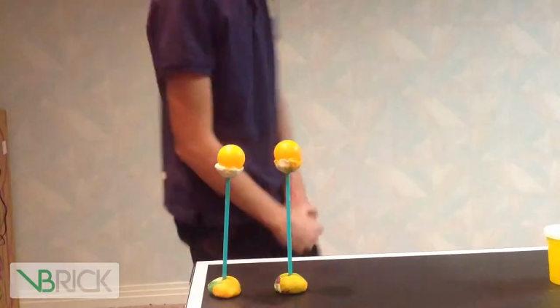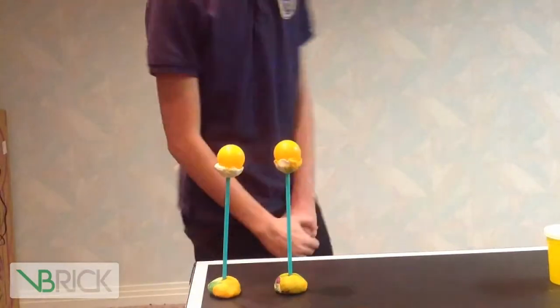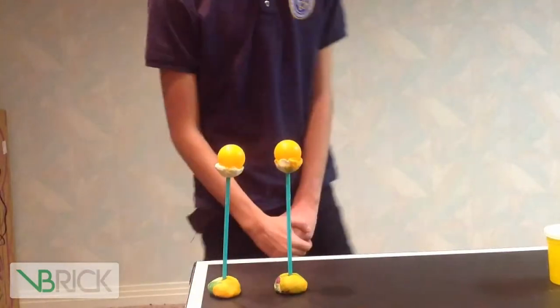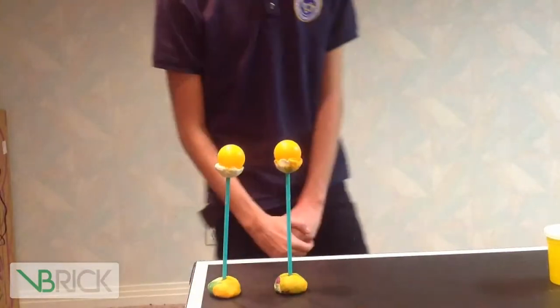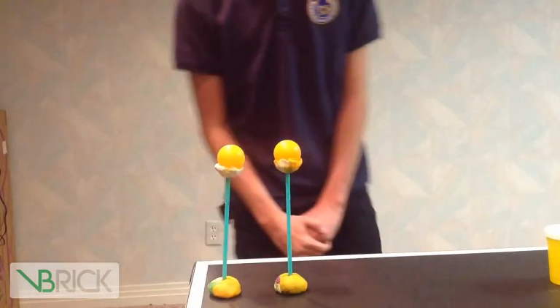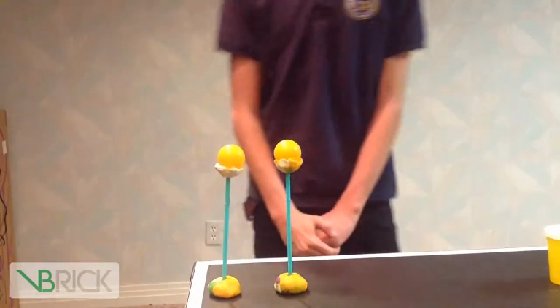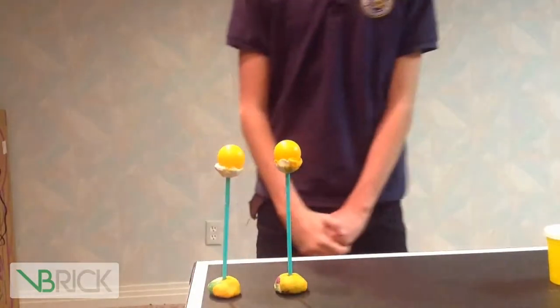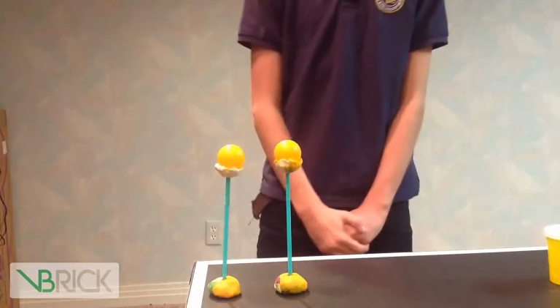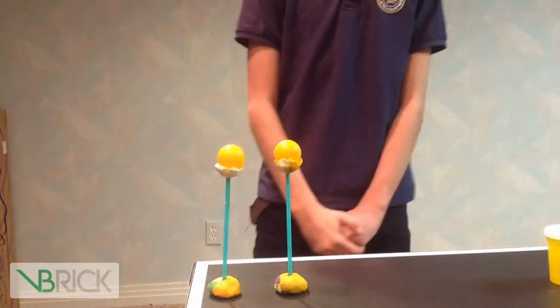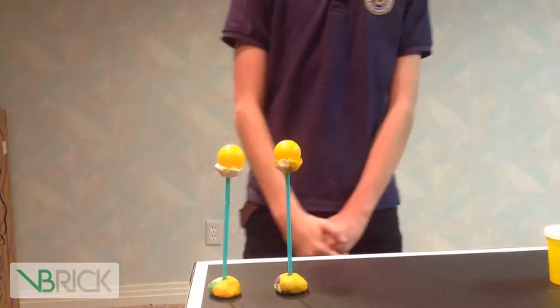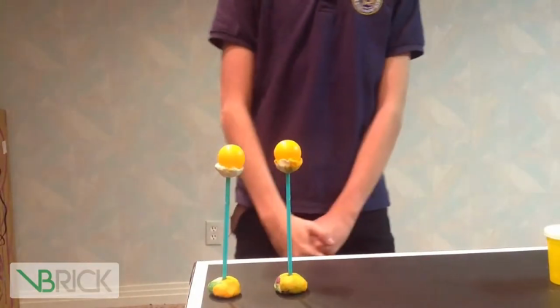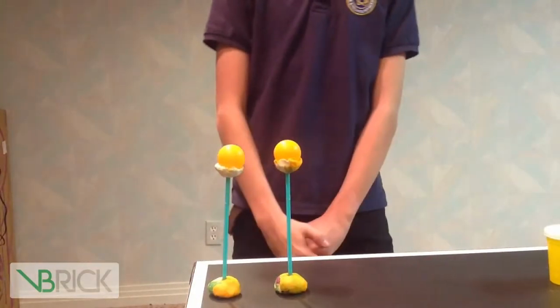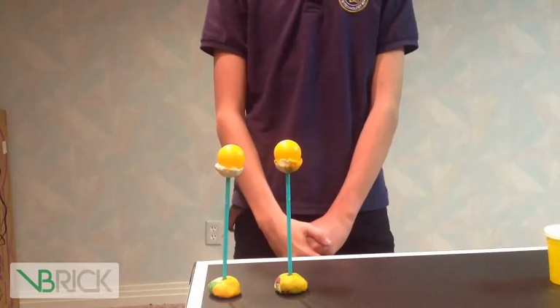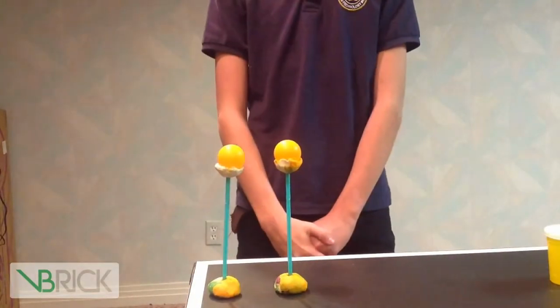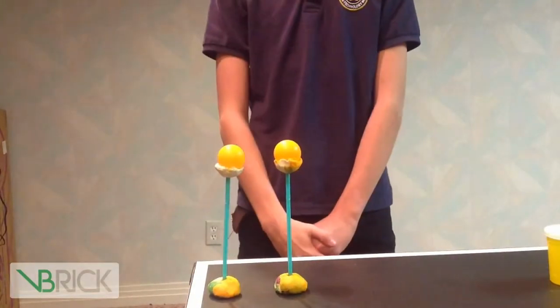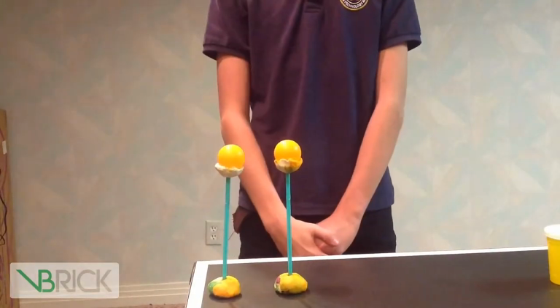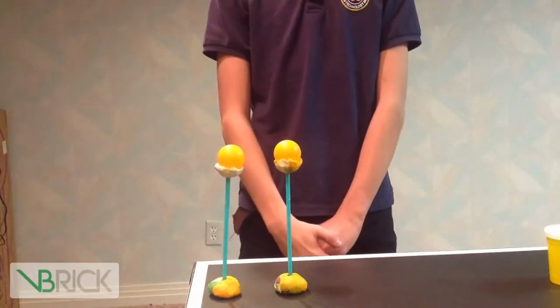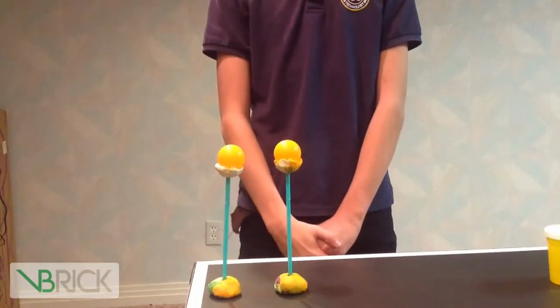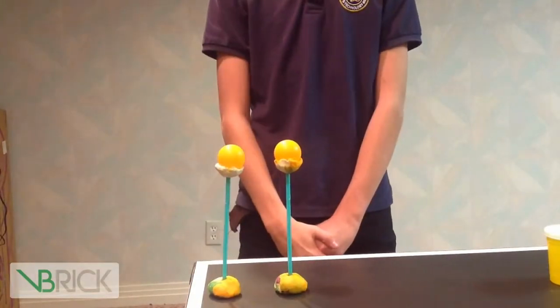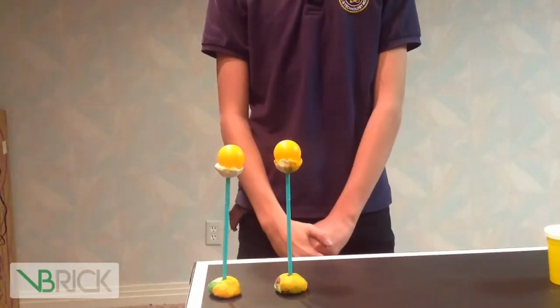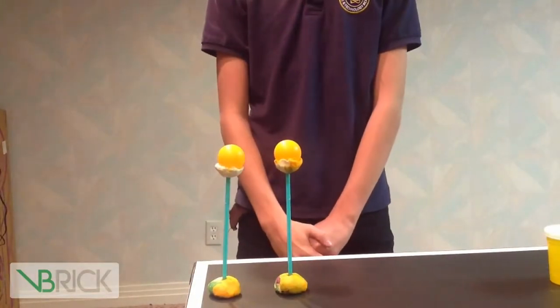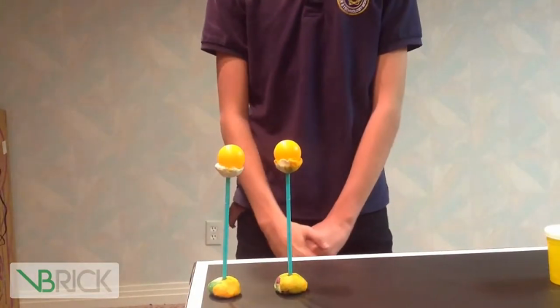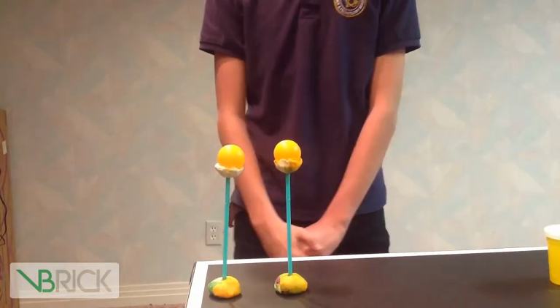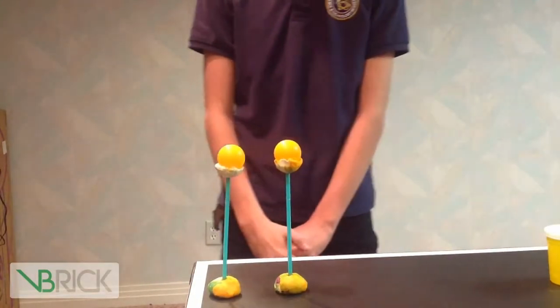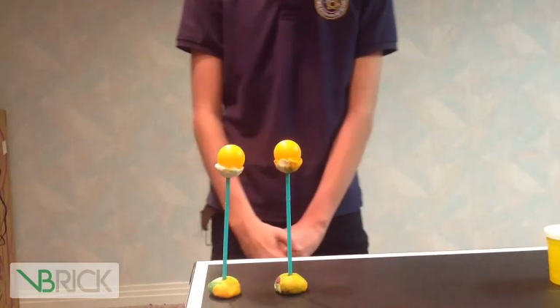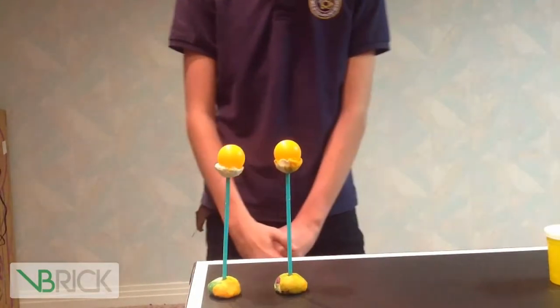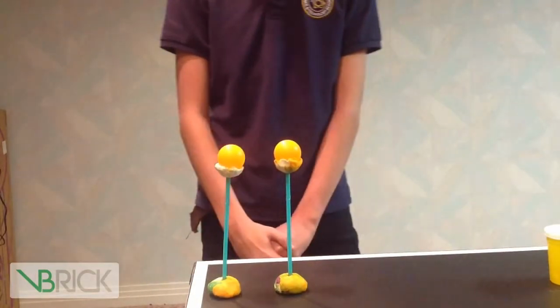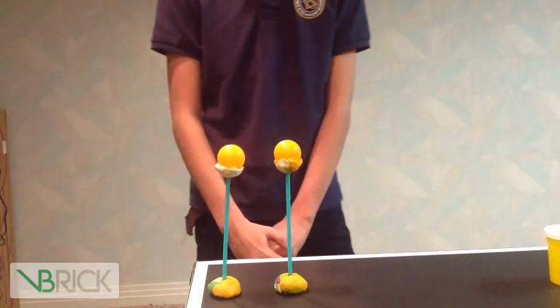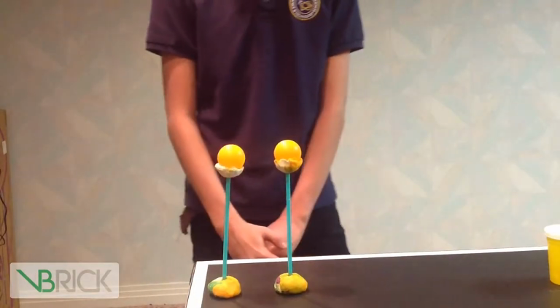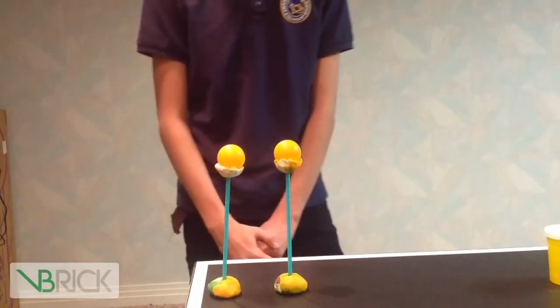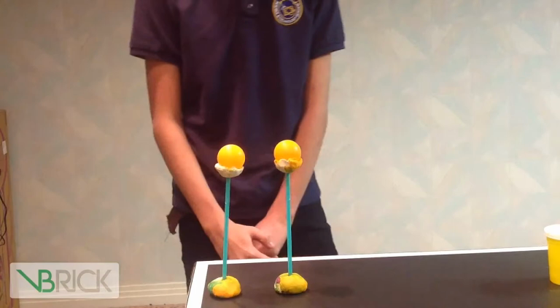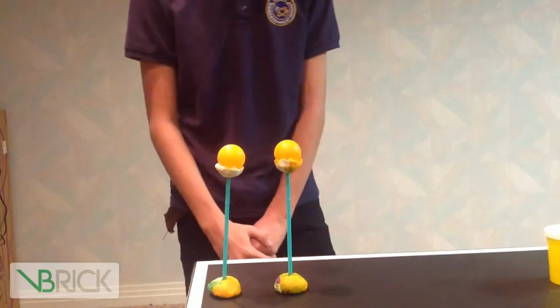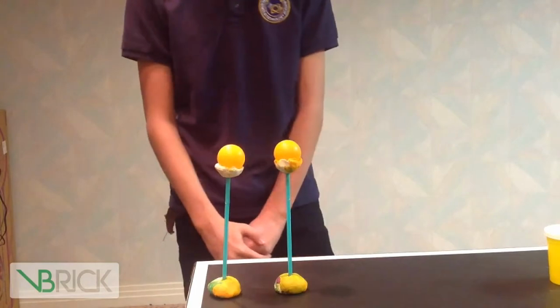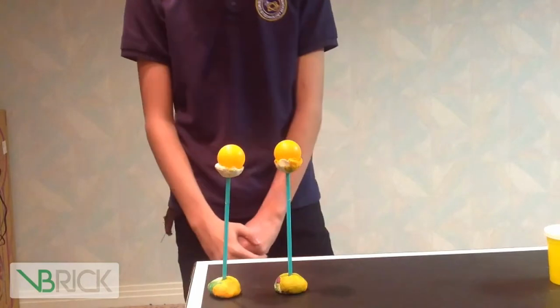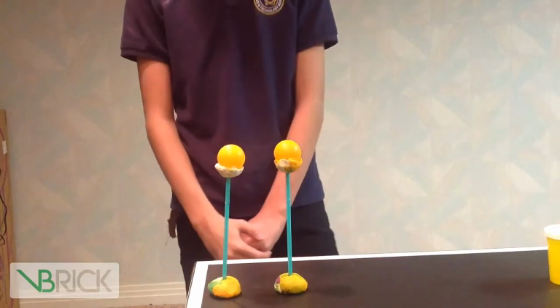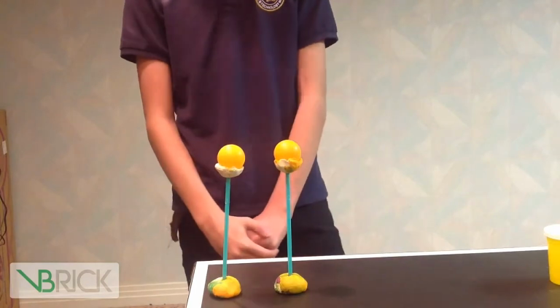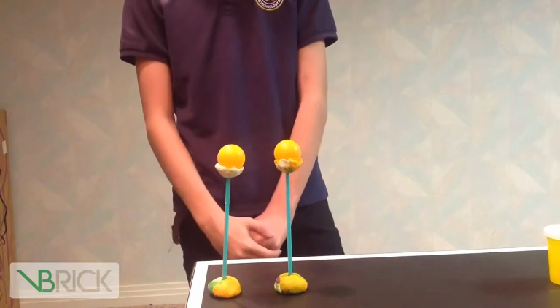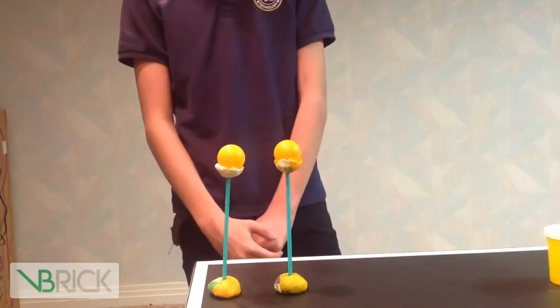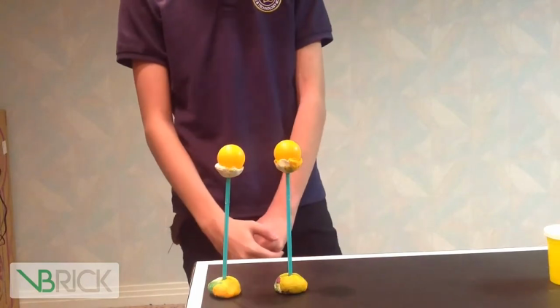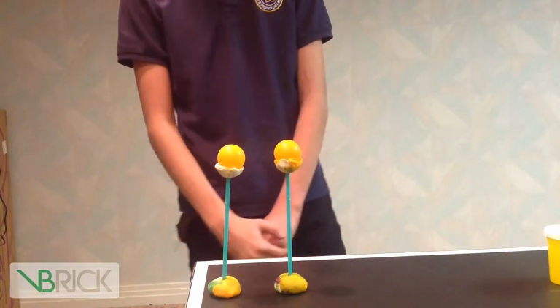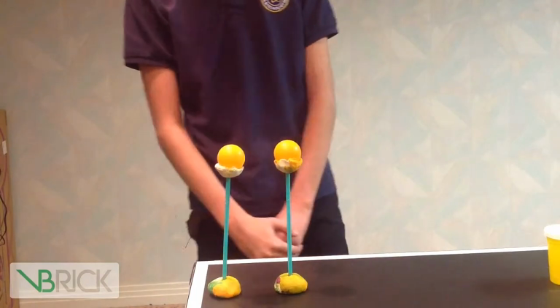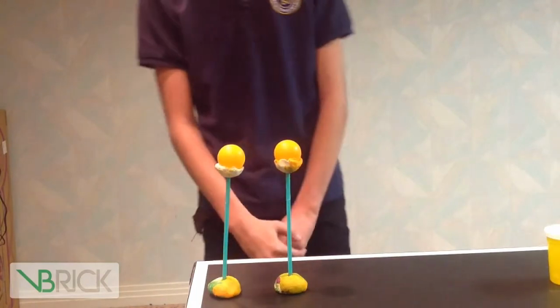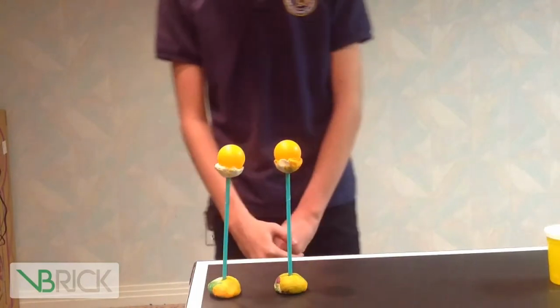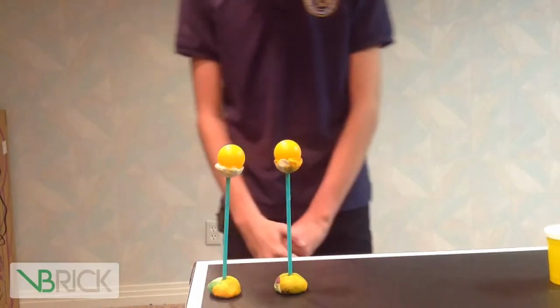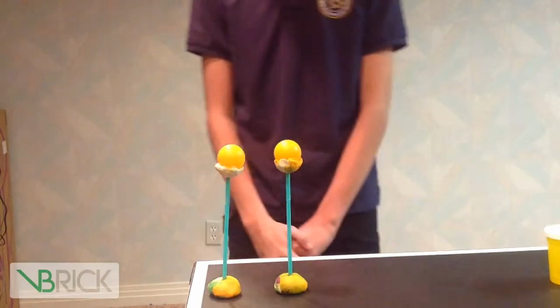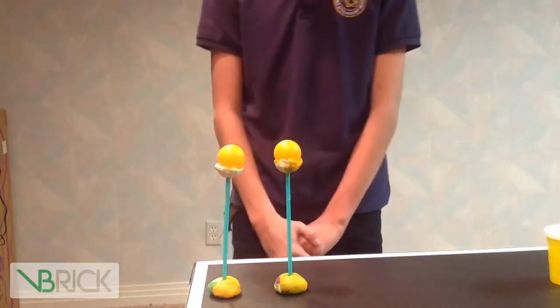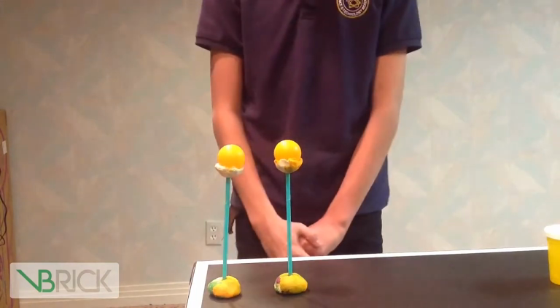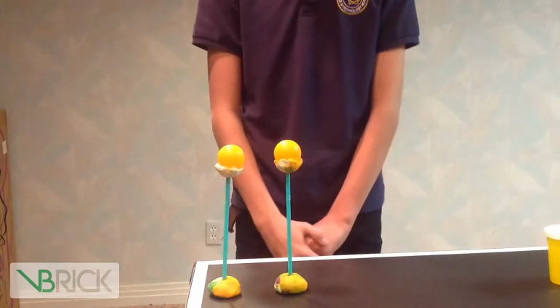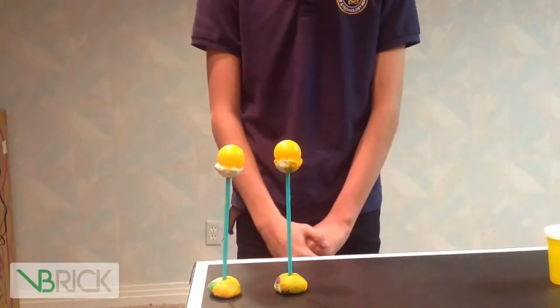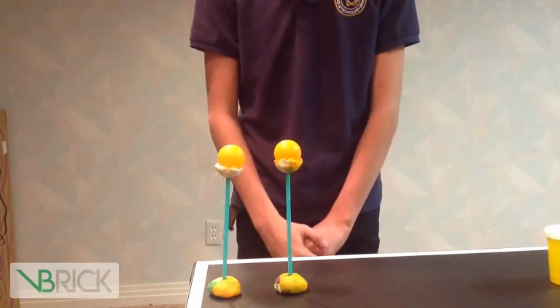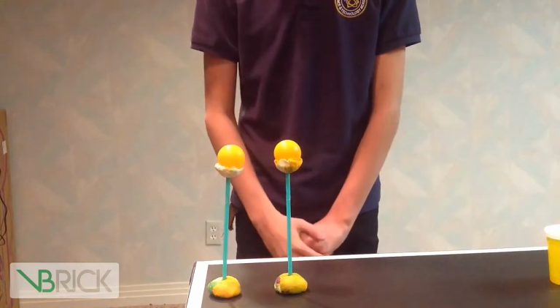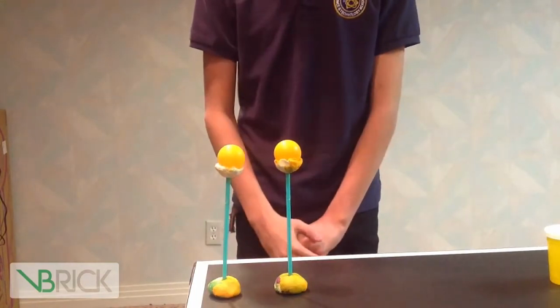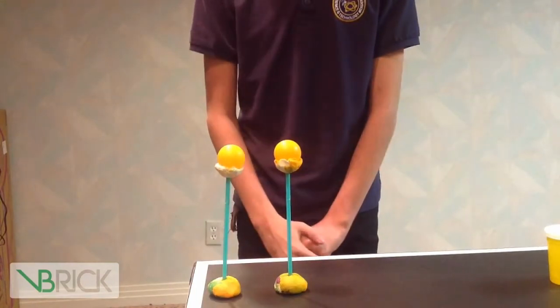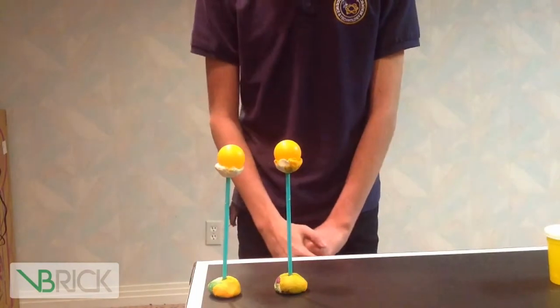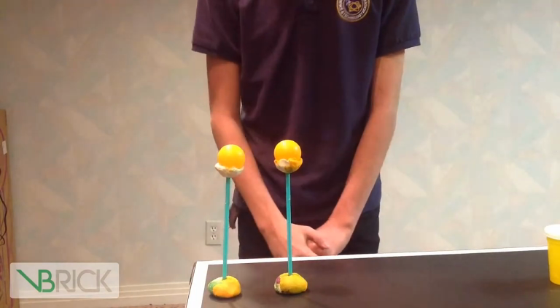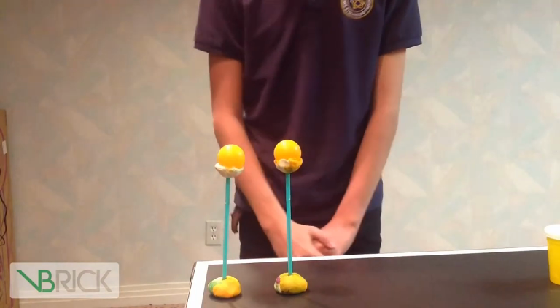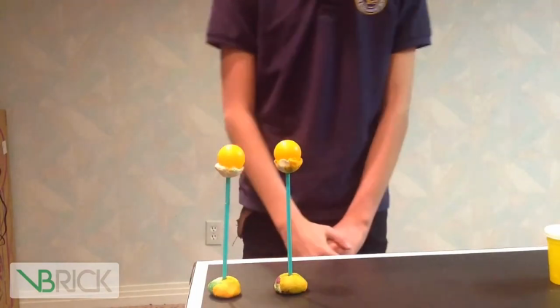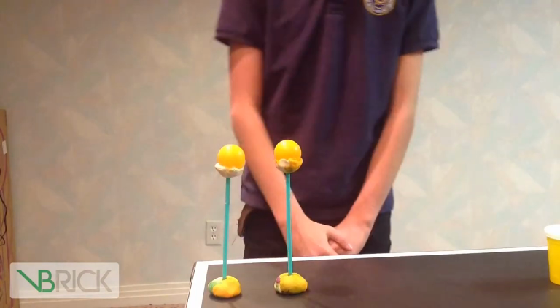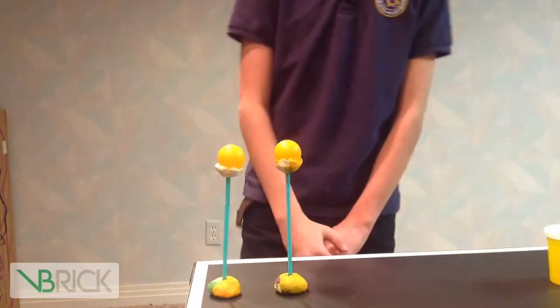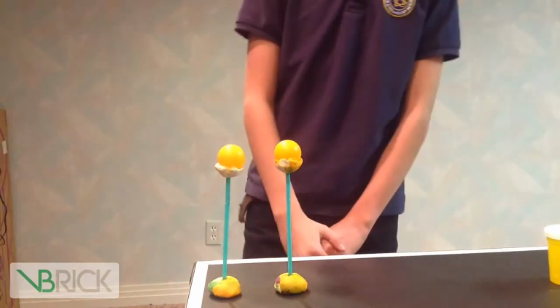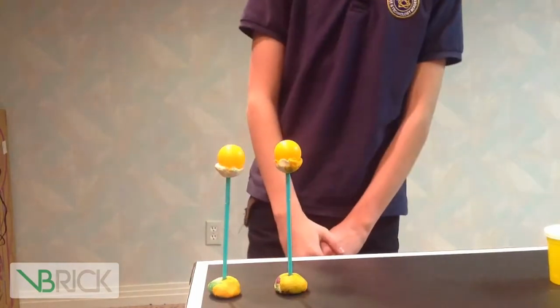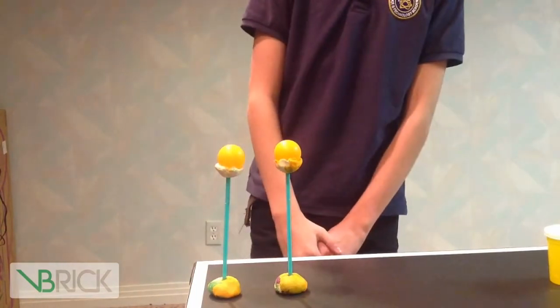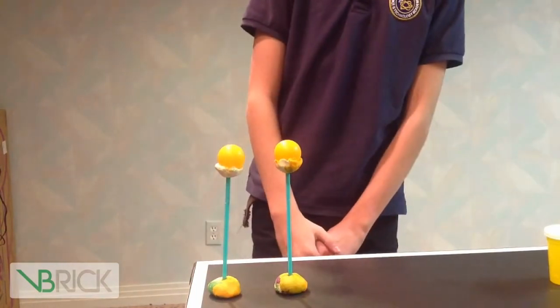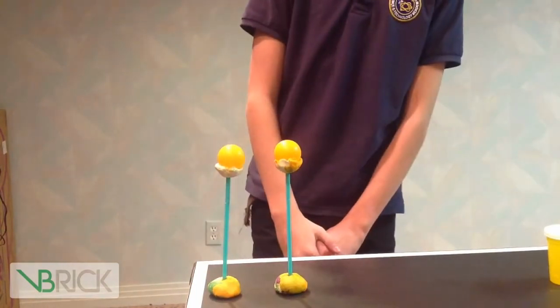Hi, my name is Sam and I go to Beehive Science and Technology Academy. Today I will be doing an air pressure experiment.